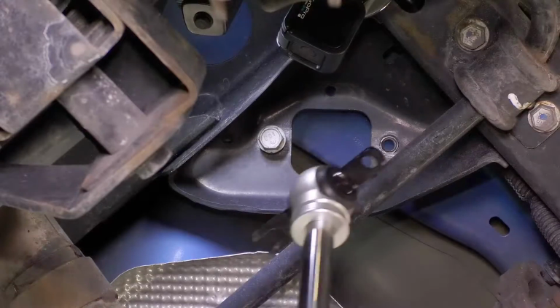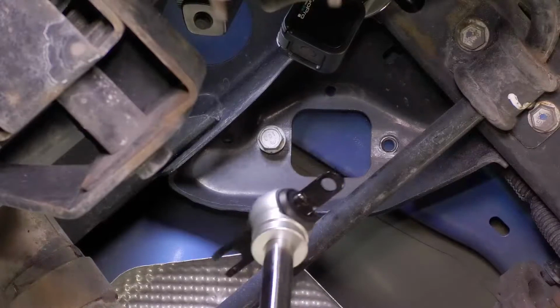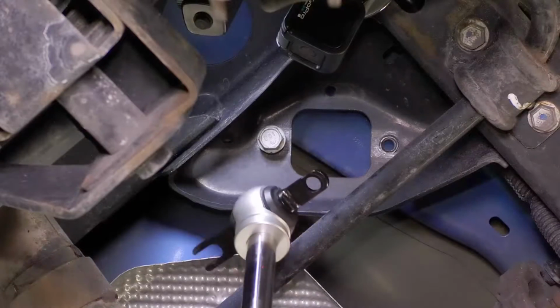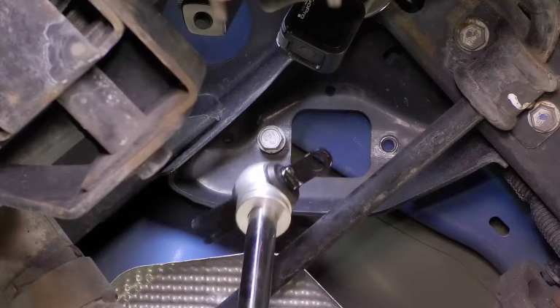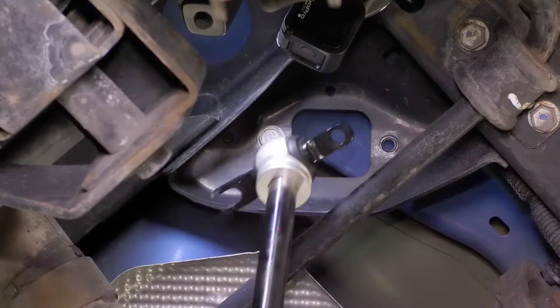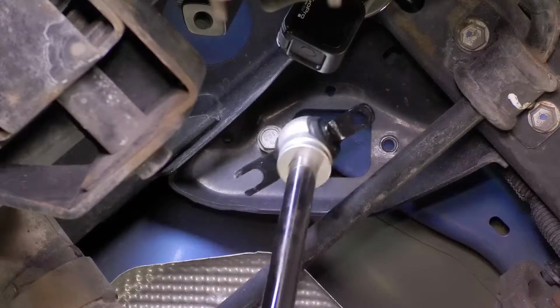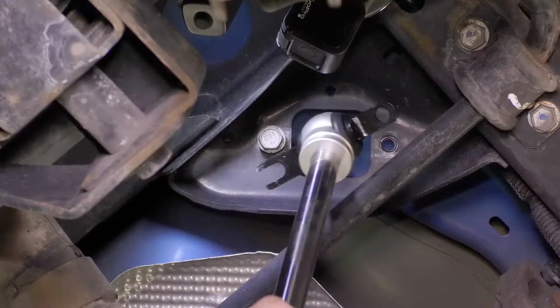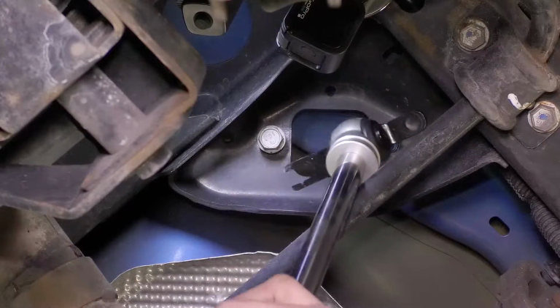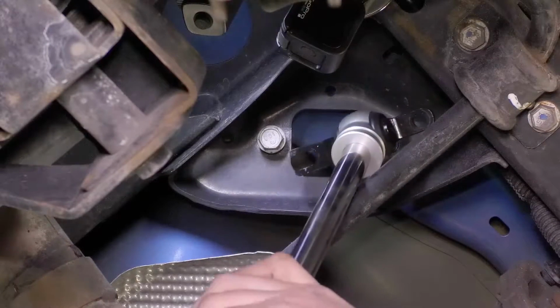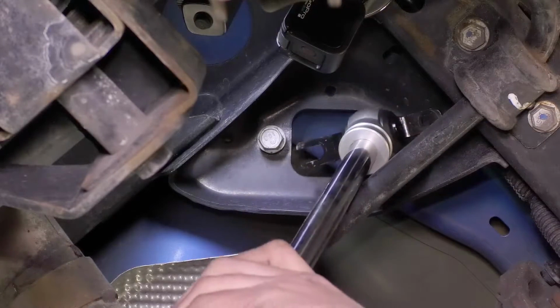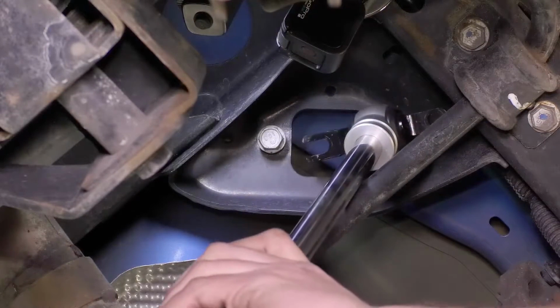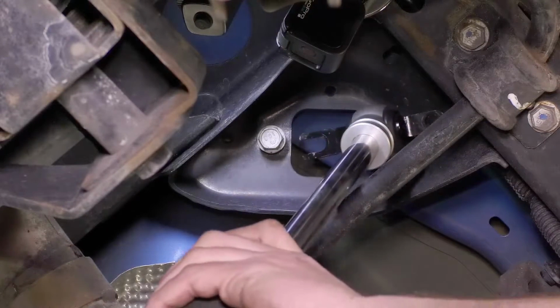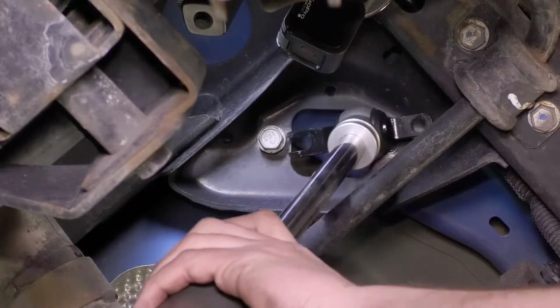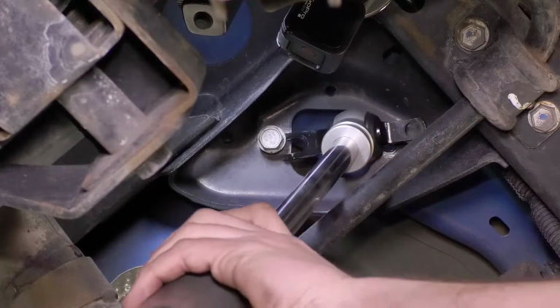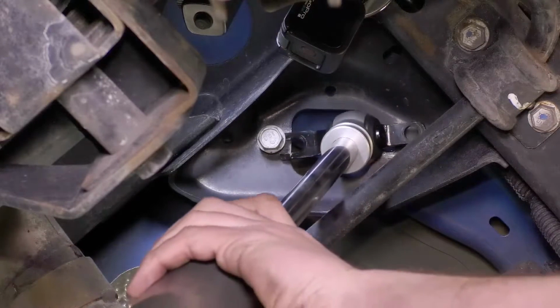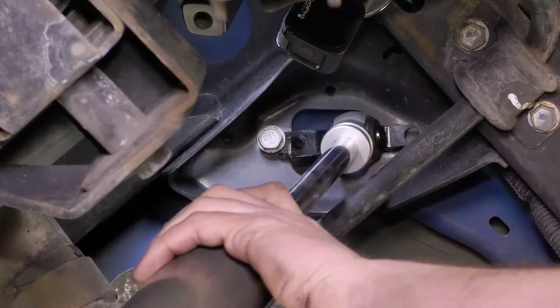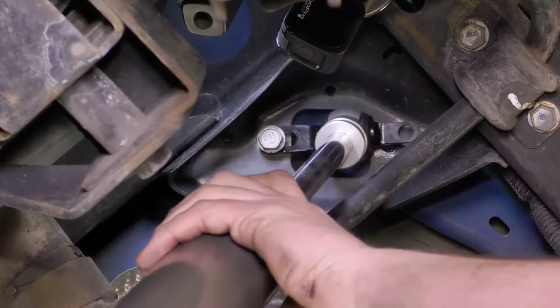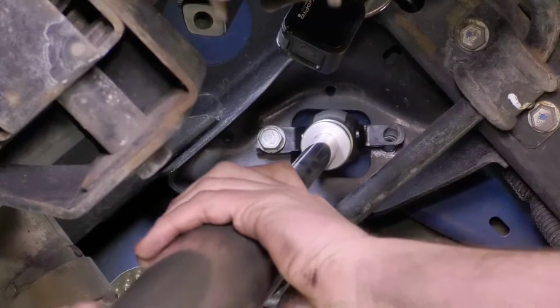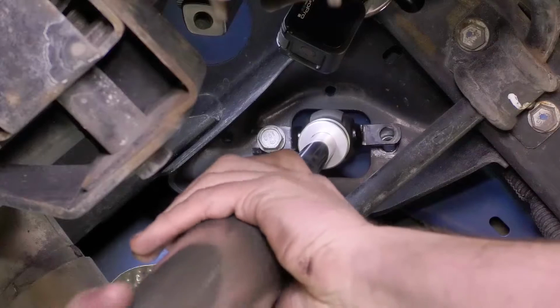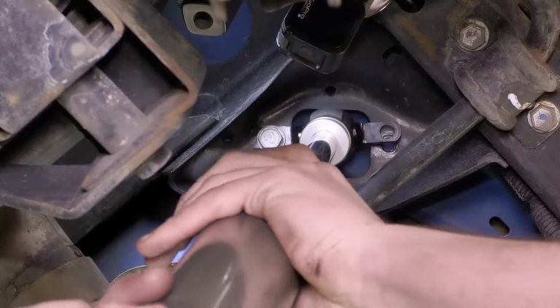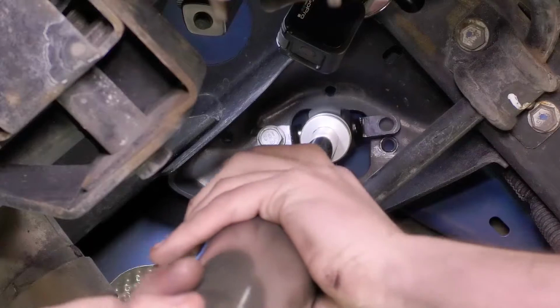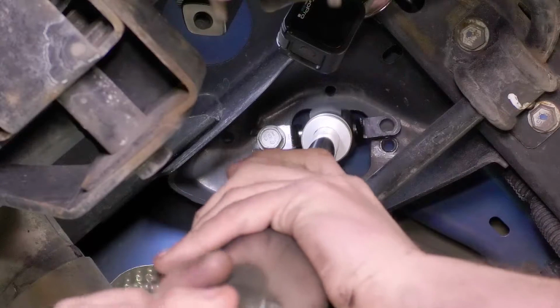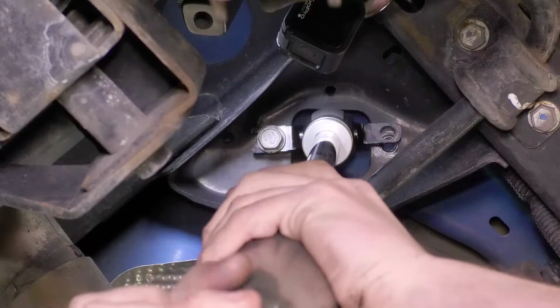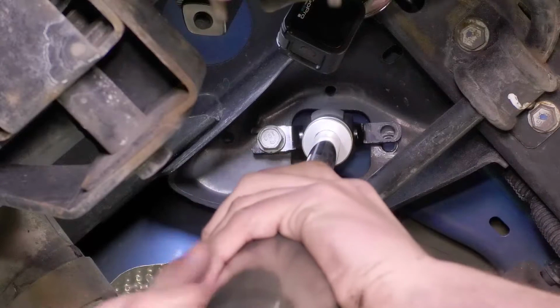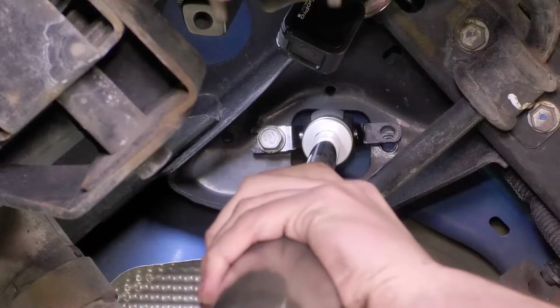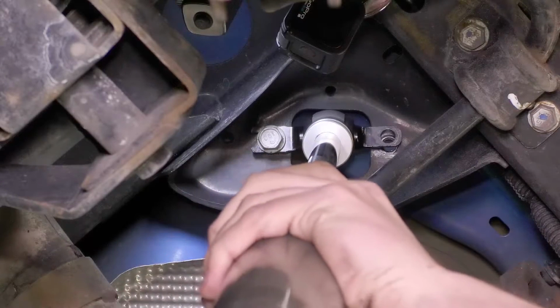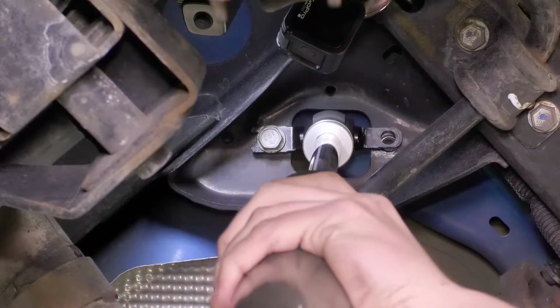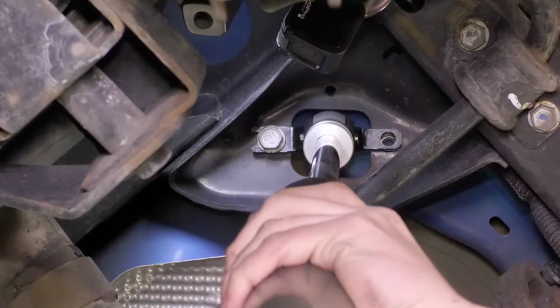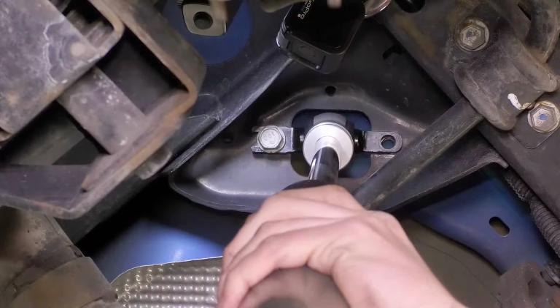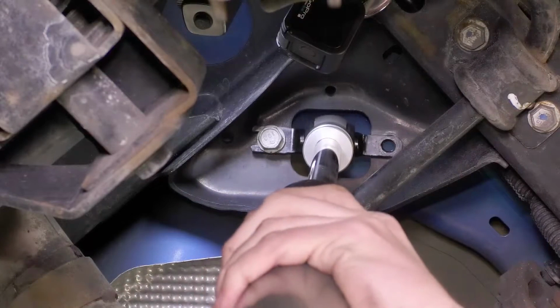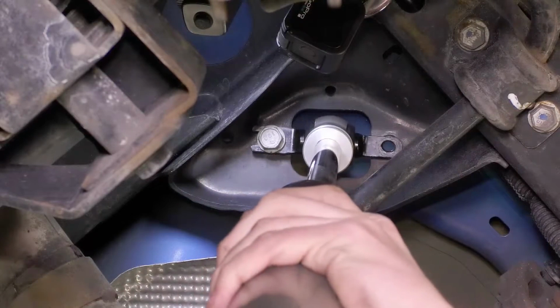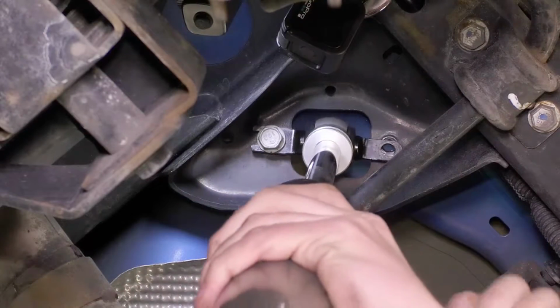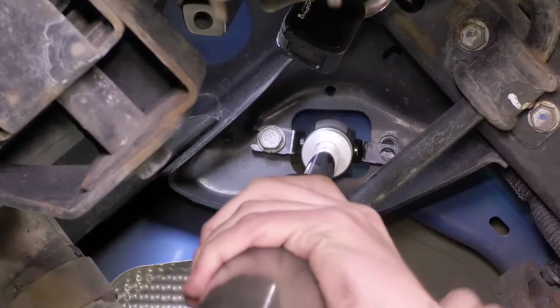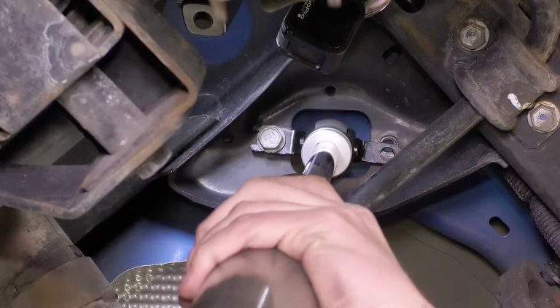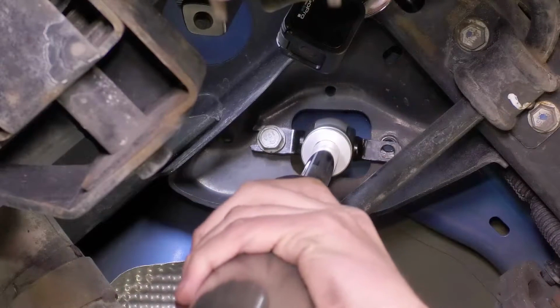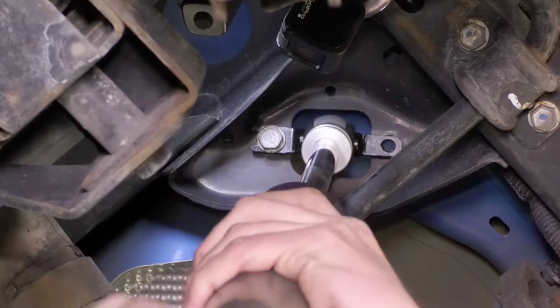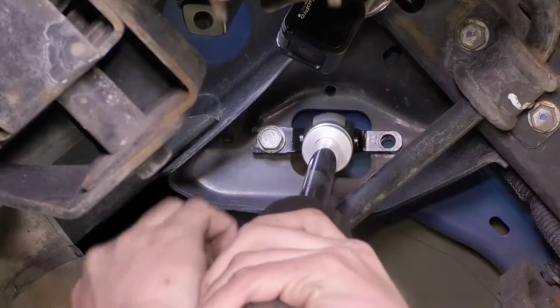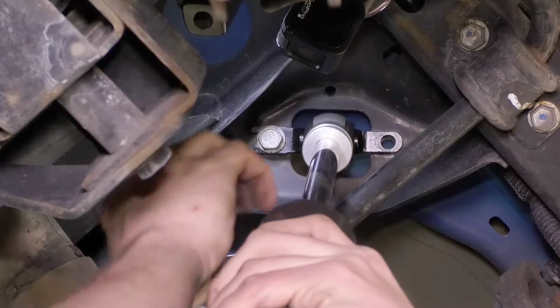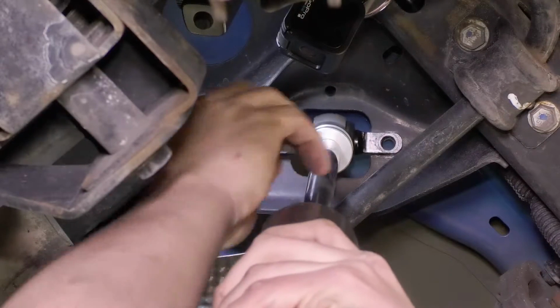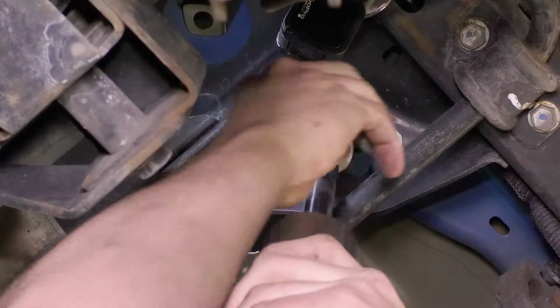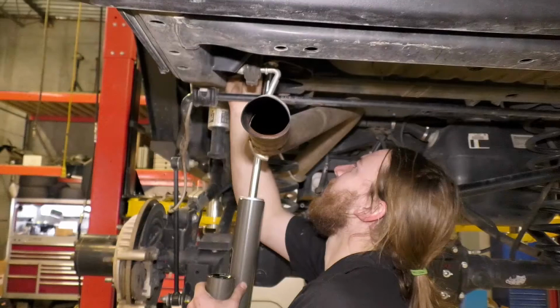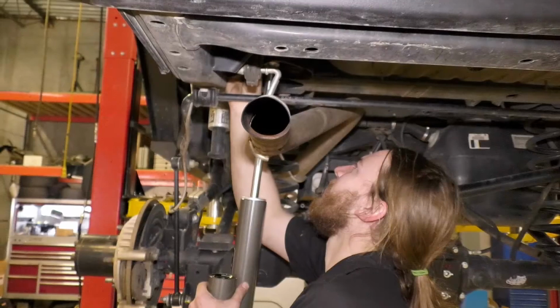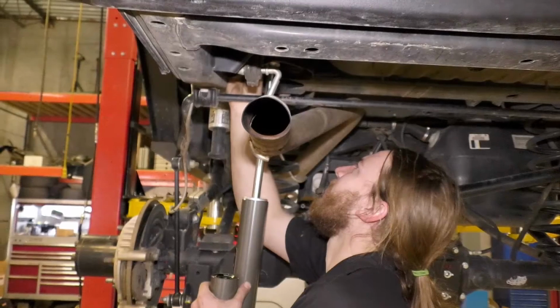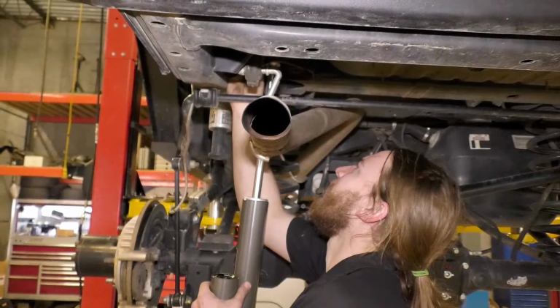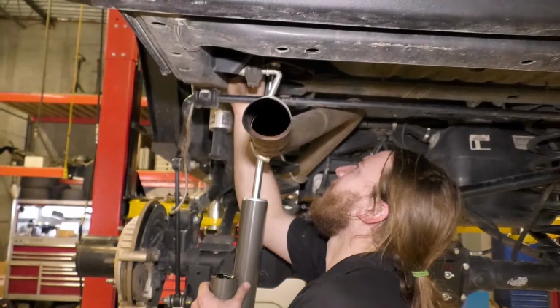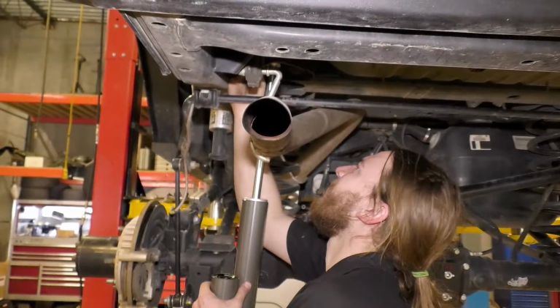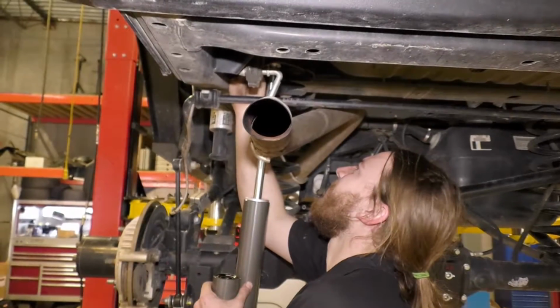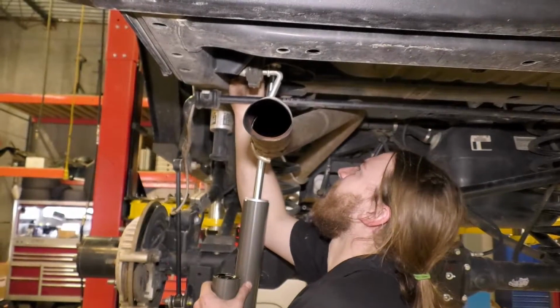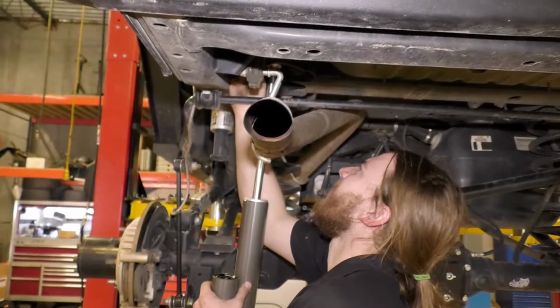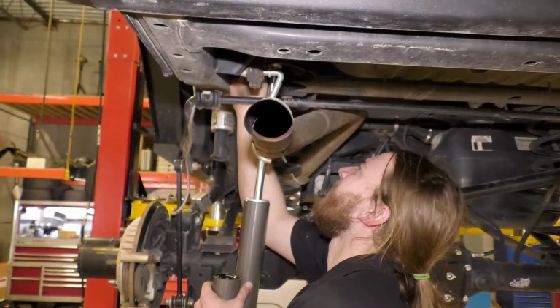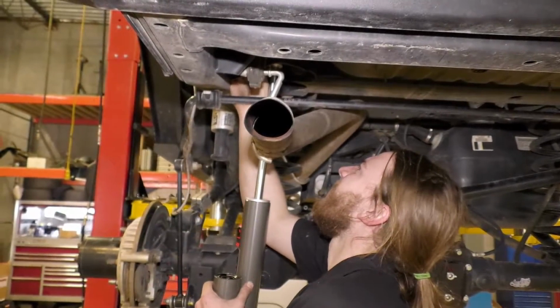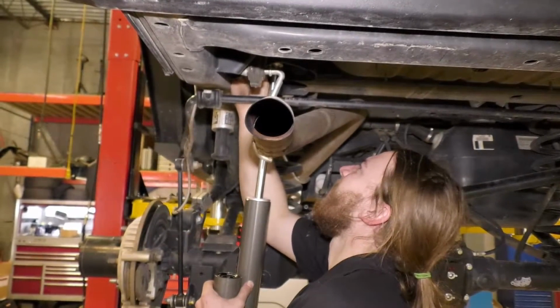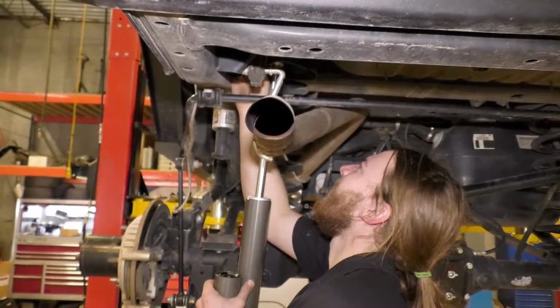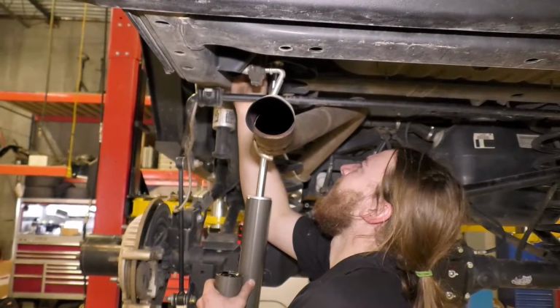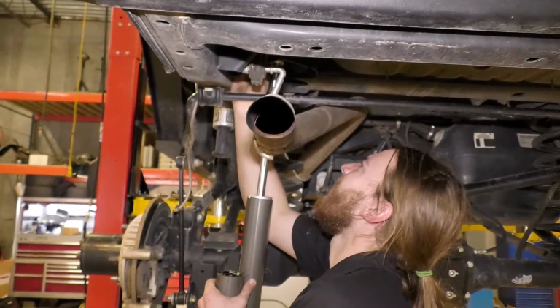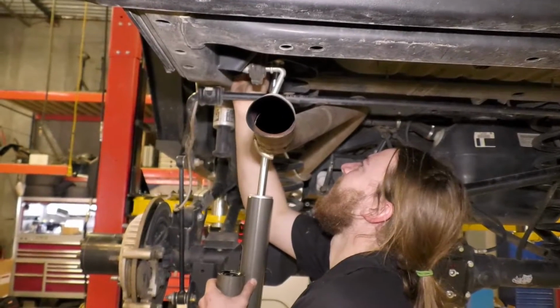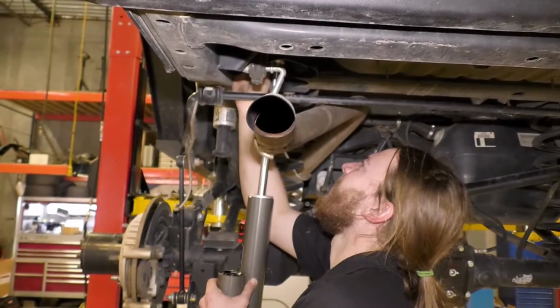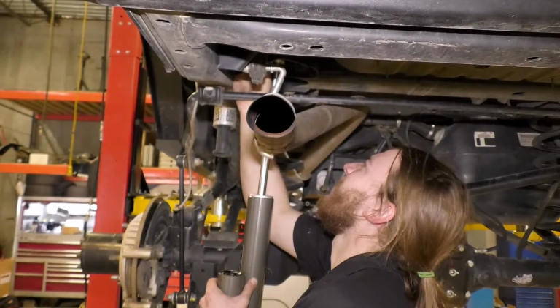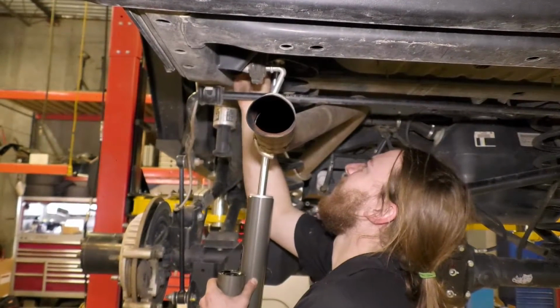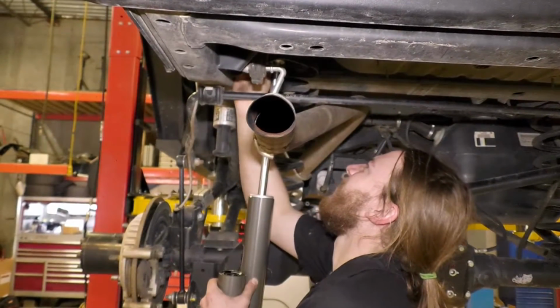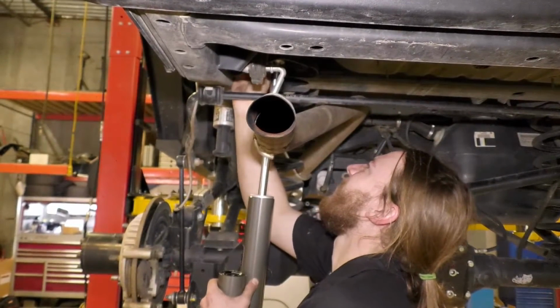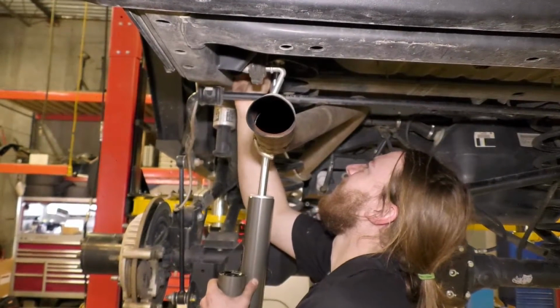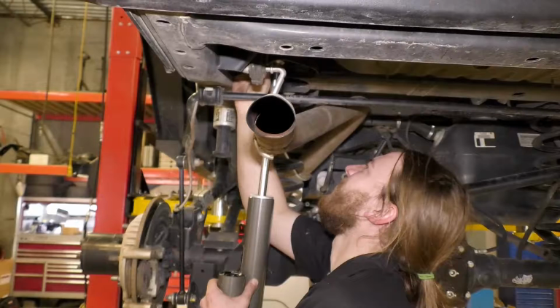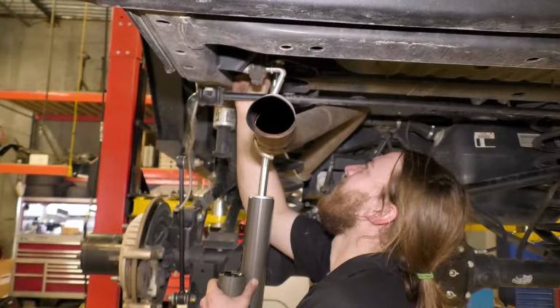Install the rear shocks by sliding the slotted end of the bar pin onto a loosely installed bolt, then torque to 30 foot-pounds.